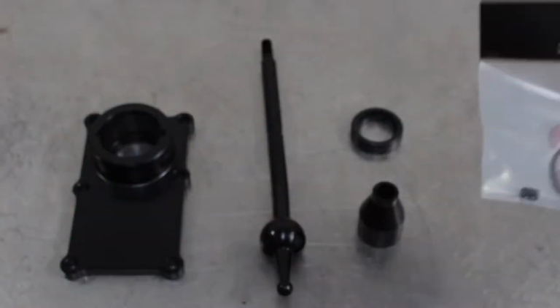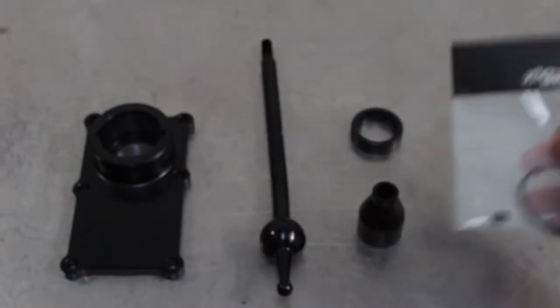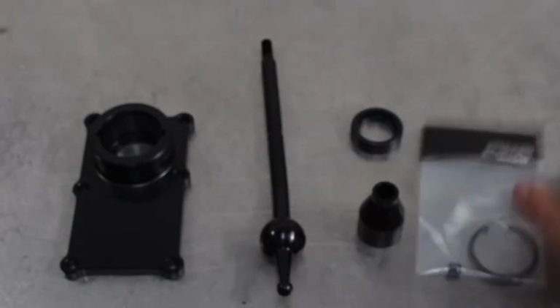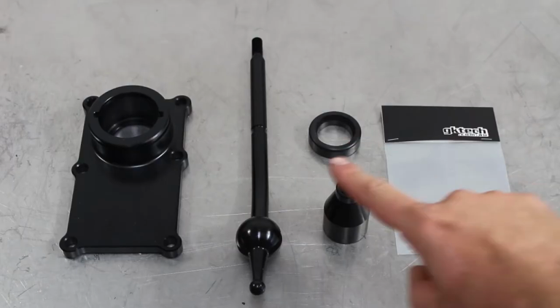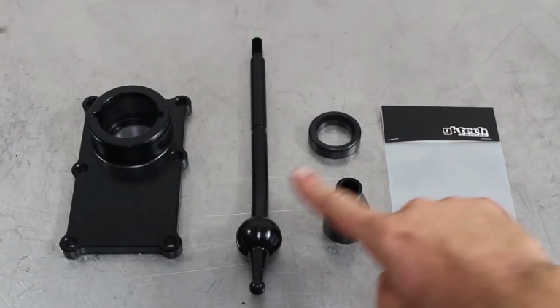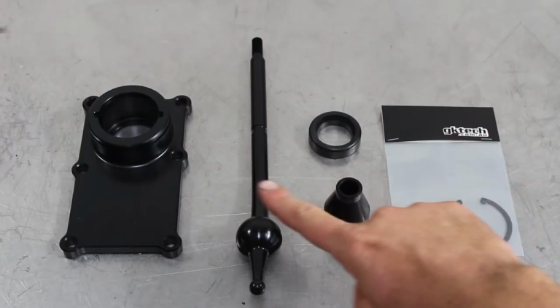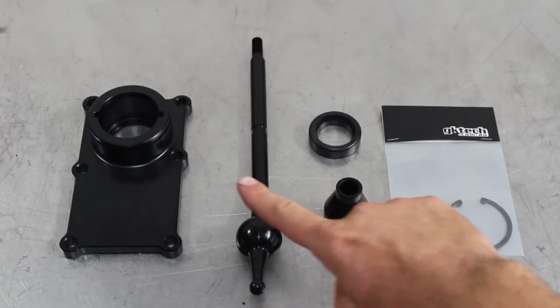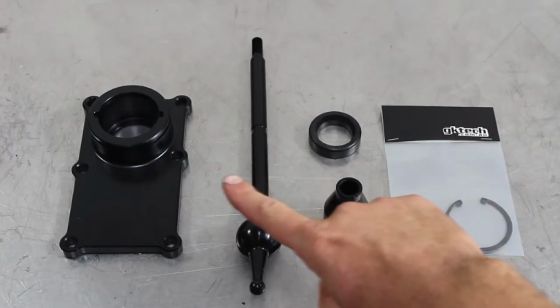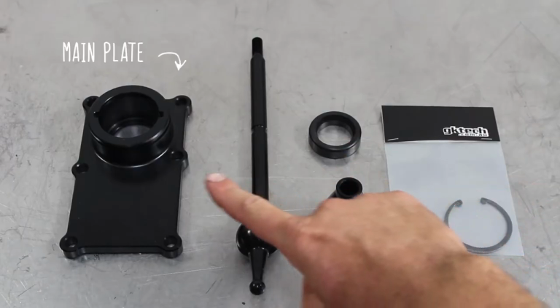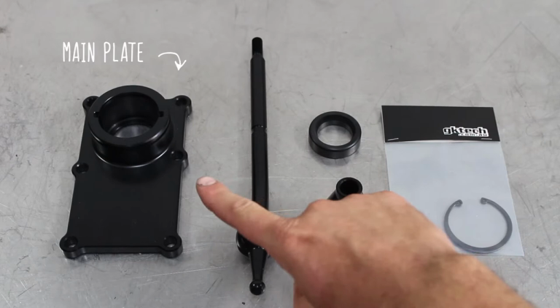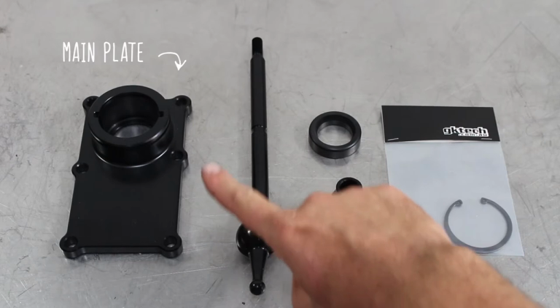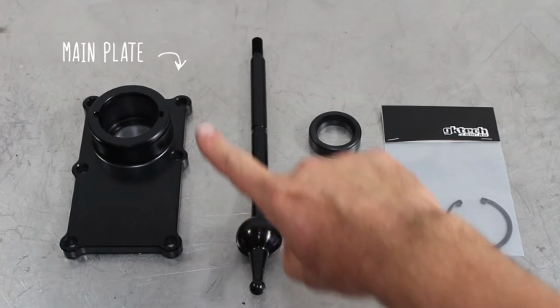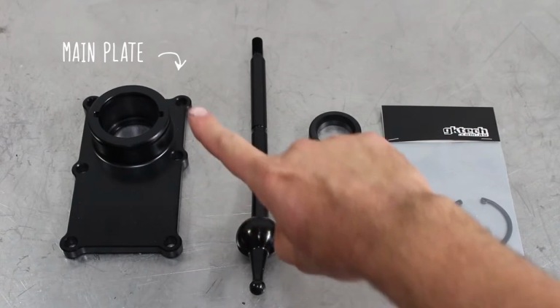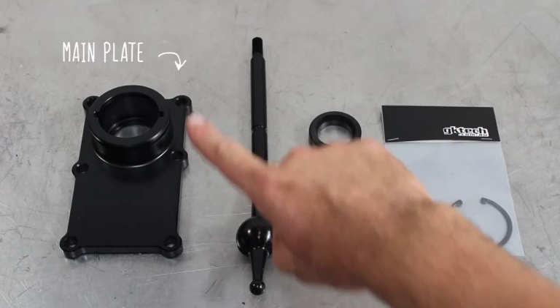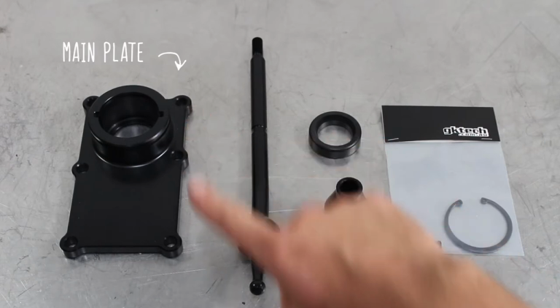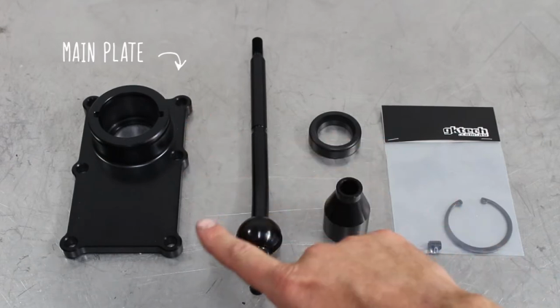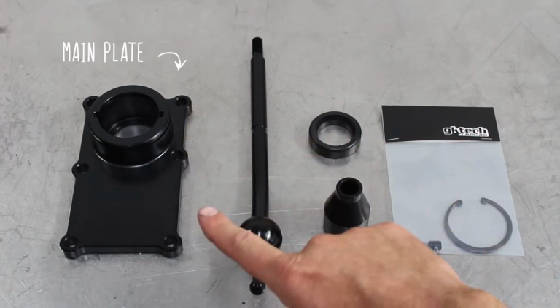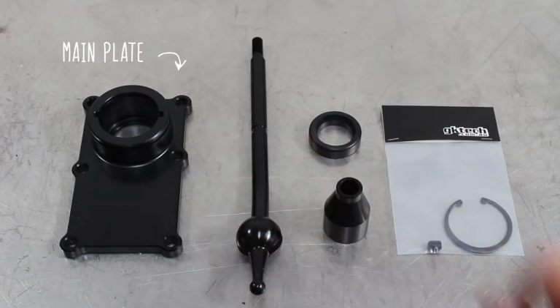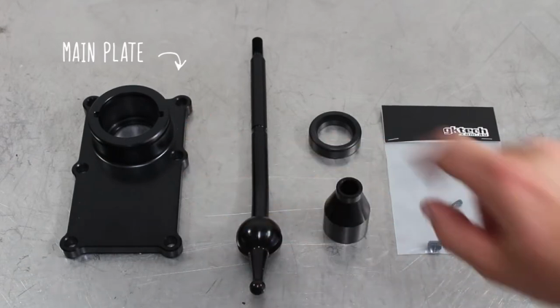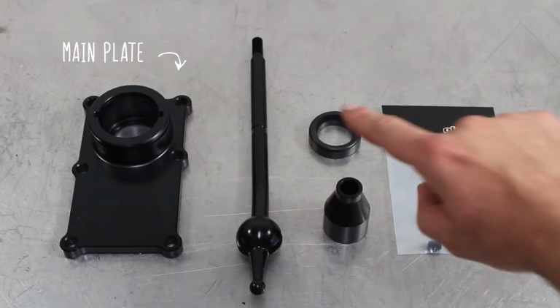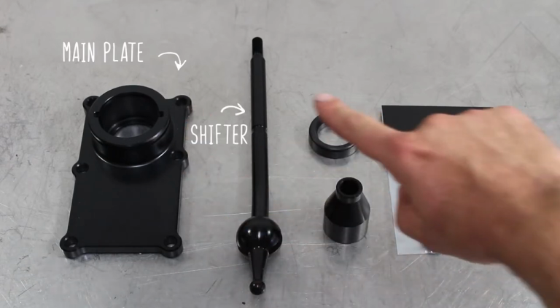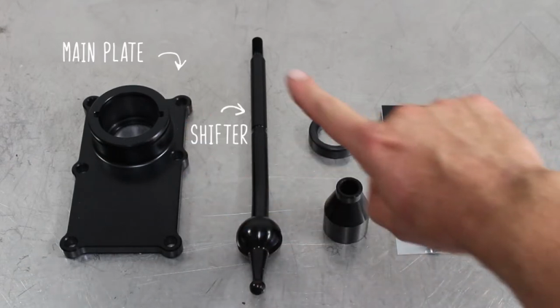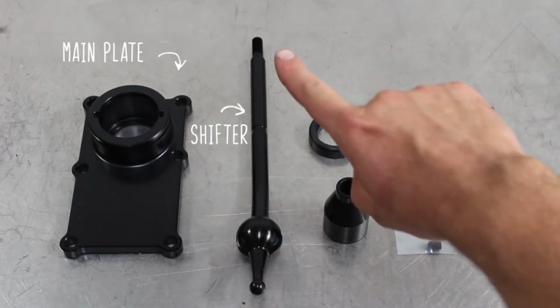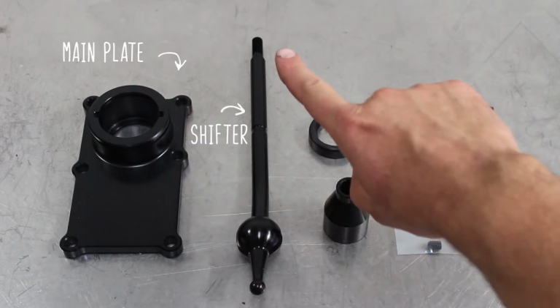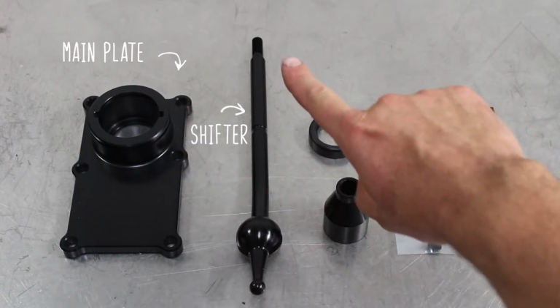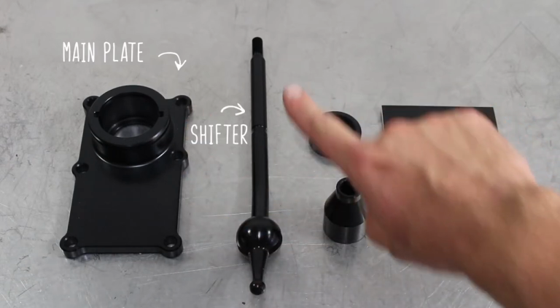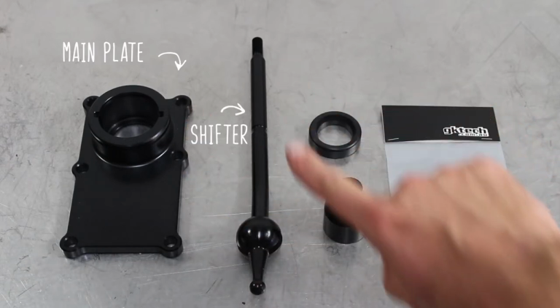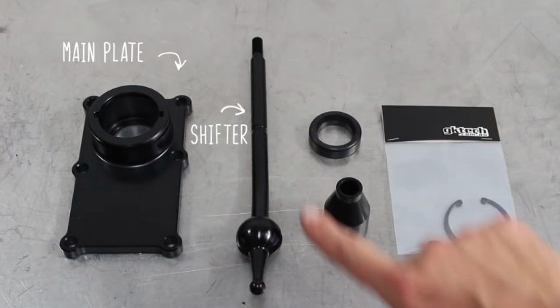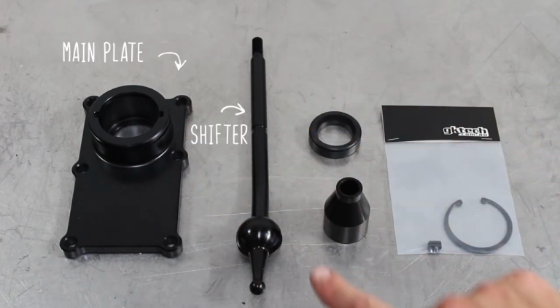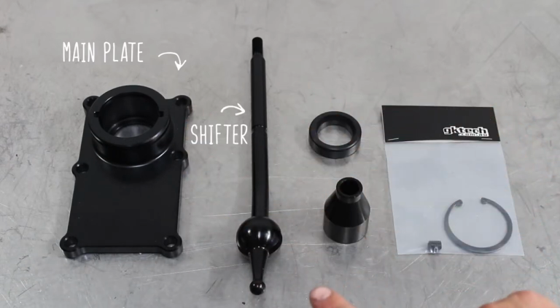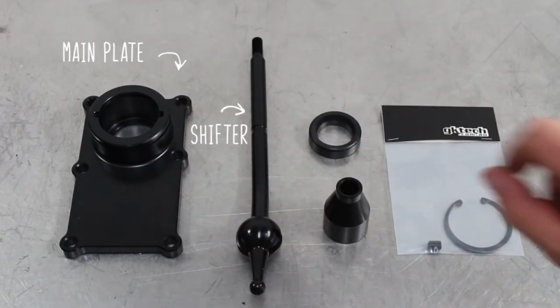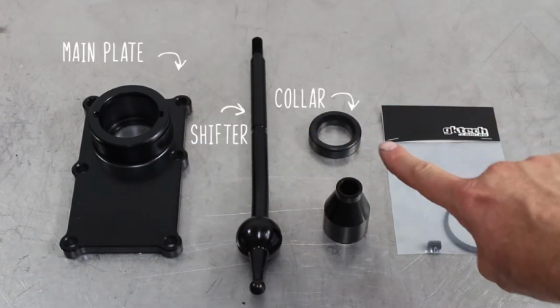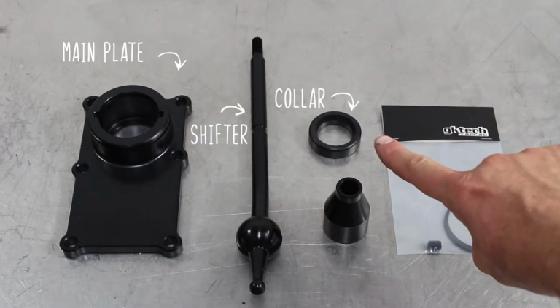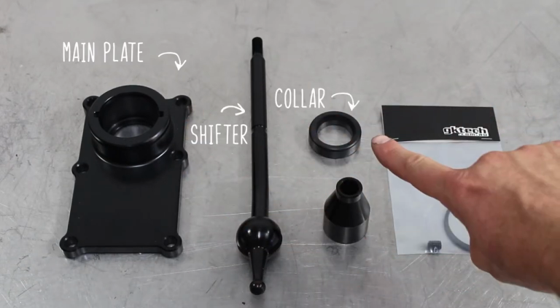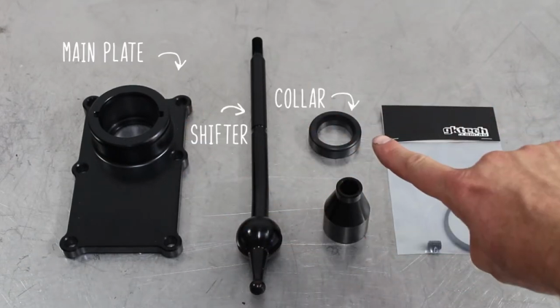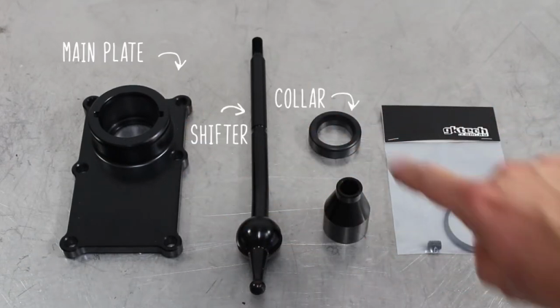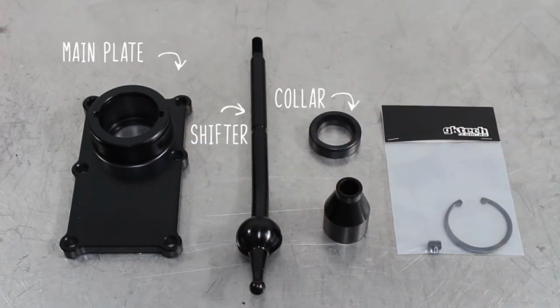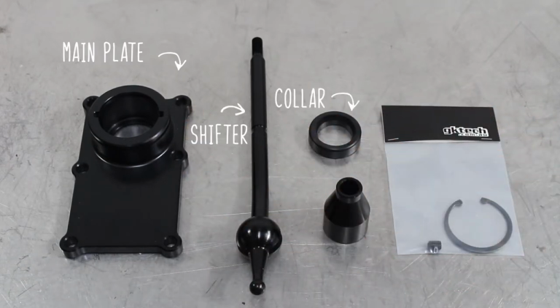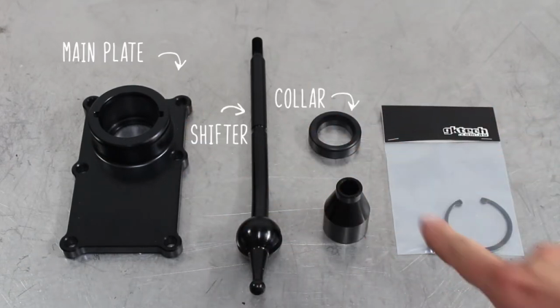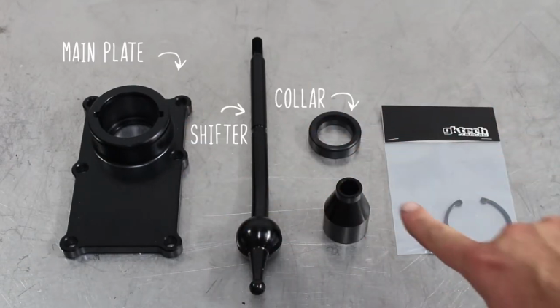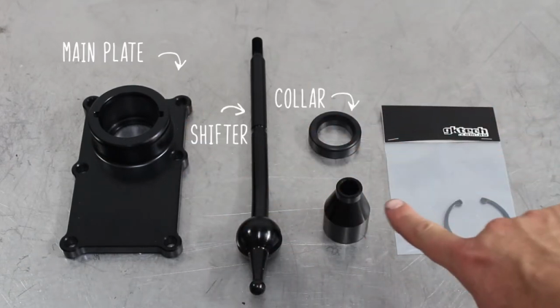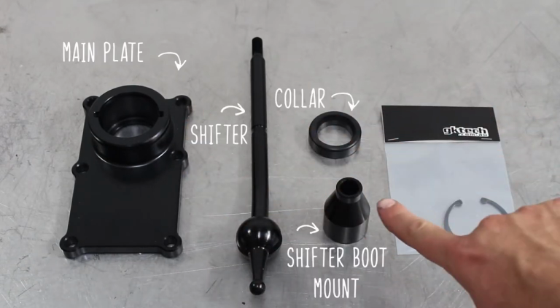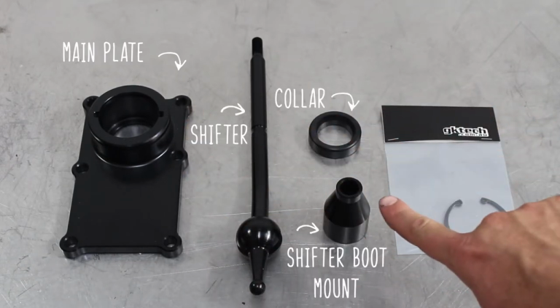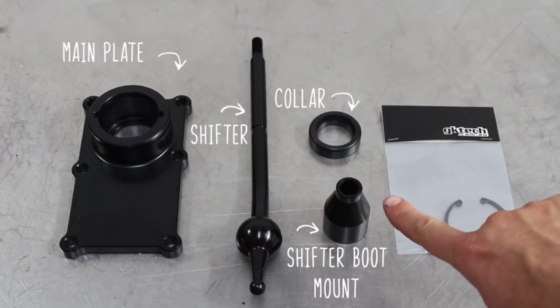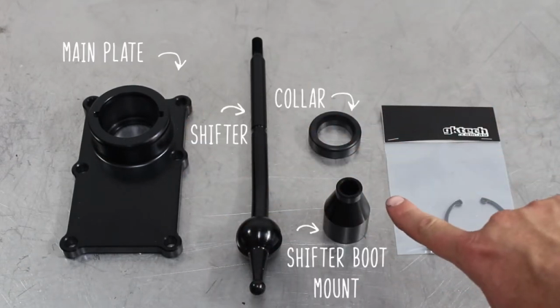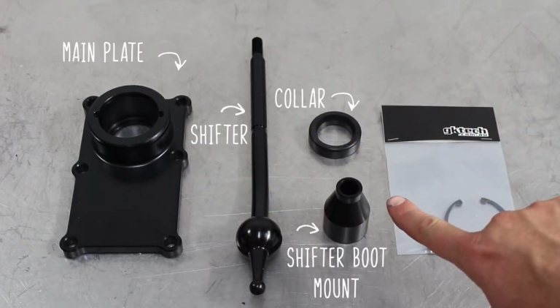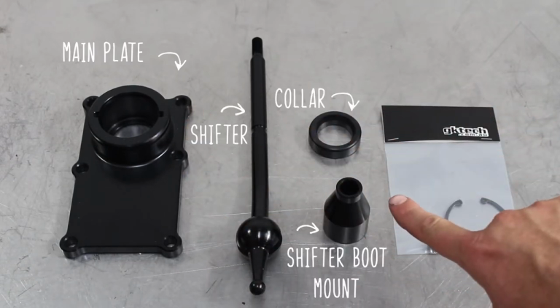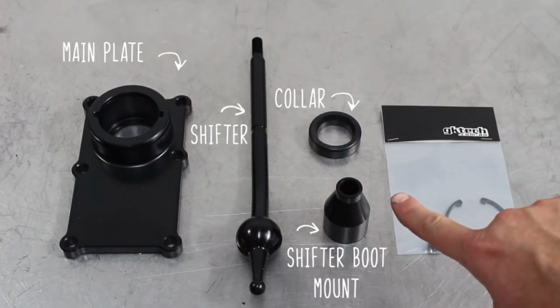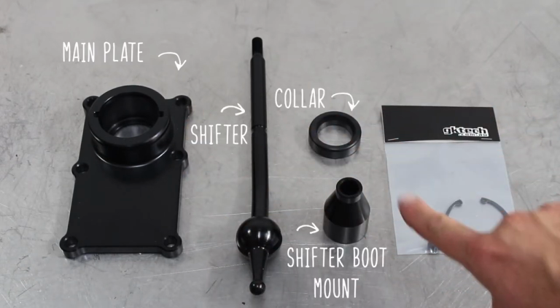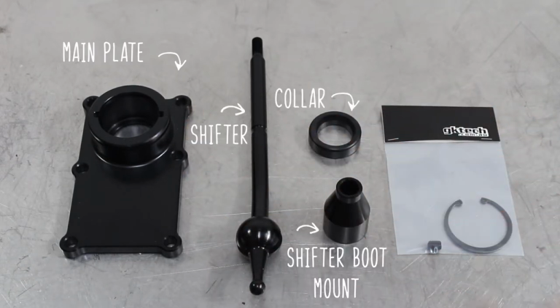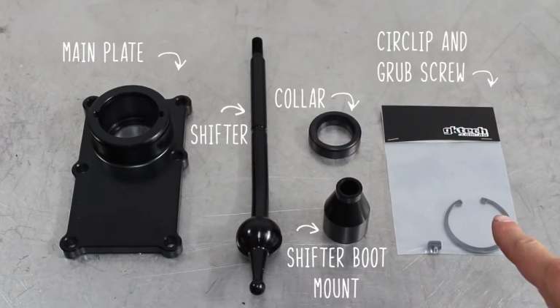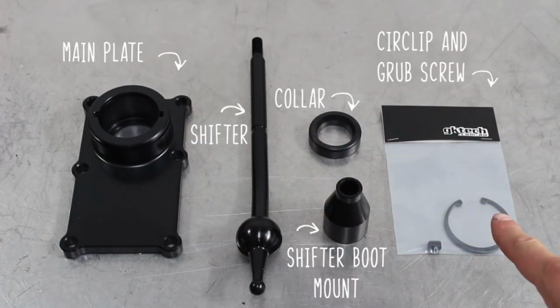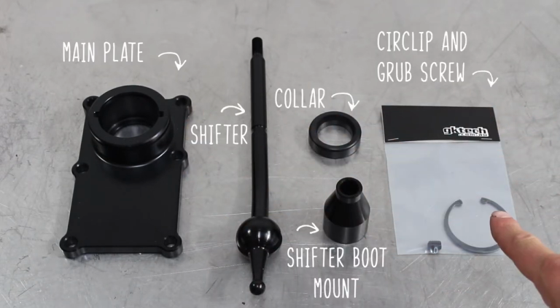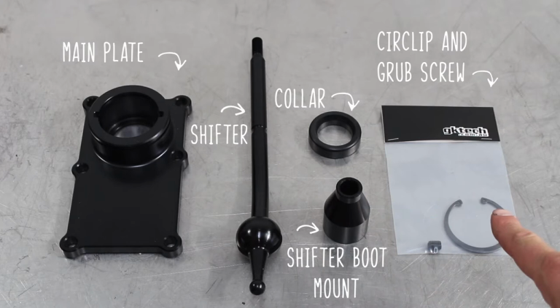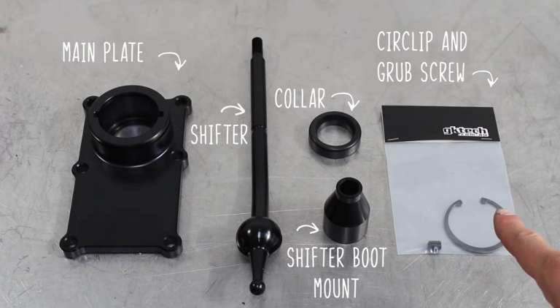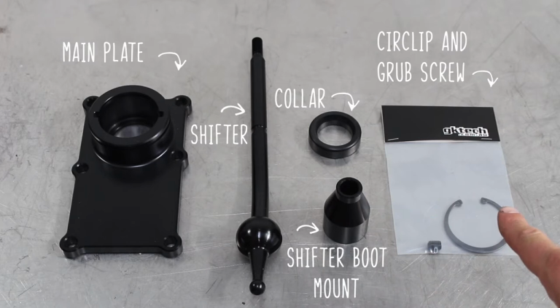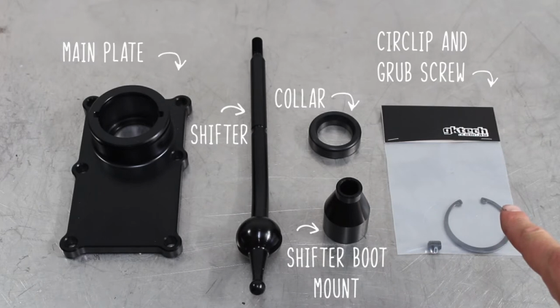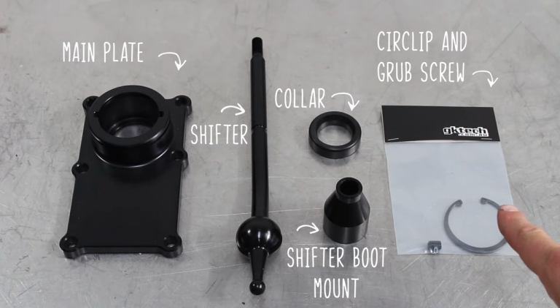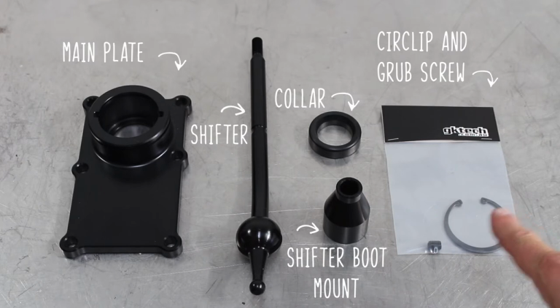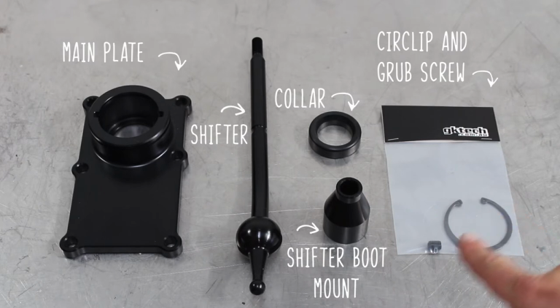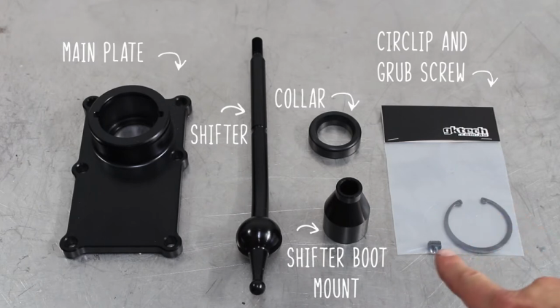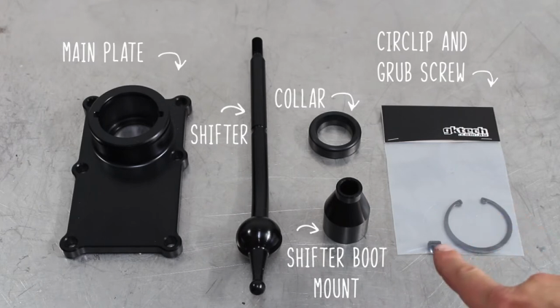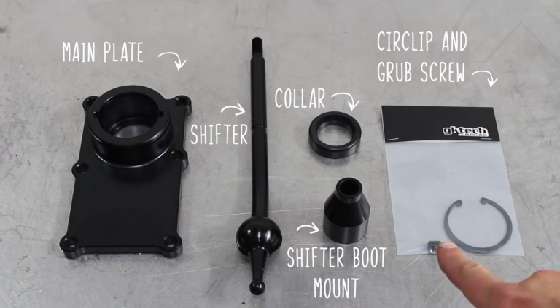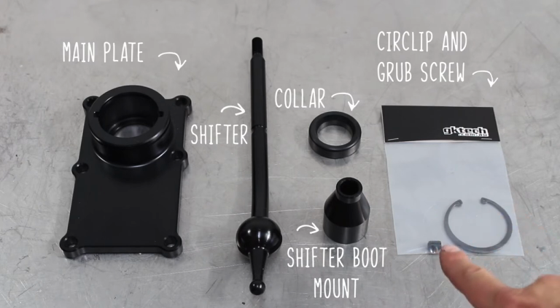This is what's in the box: the main plate, the shifter itself, the collar, the shifter boot mount, the circlip, and the grub screw.